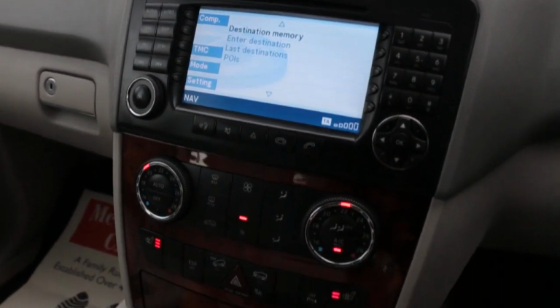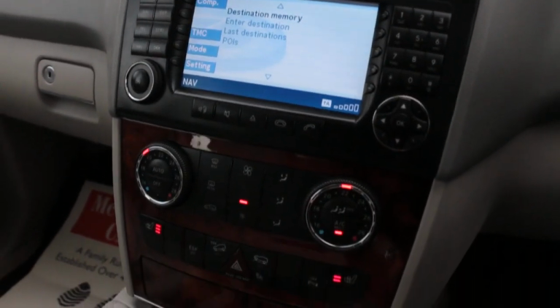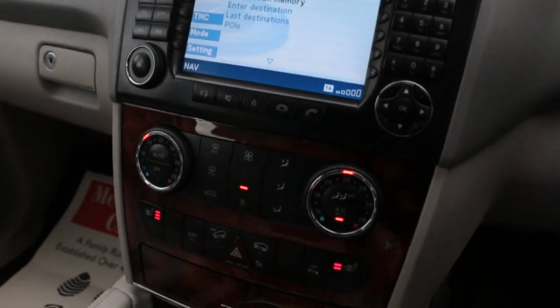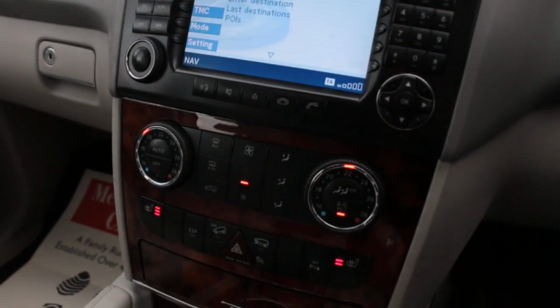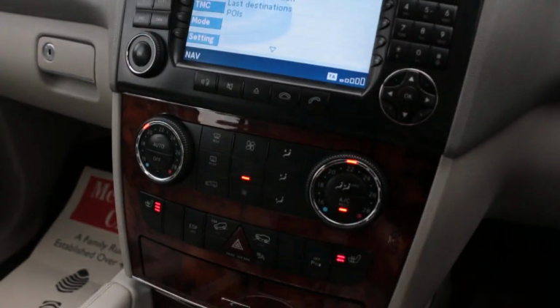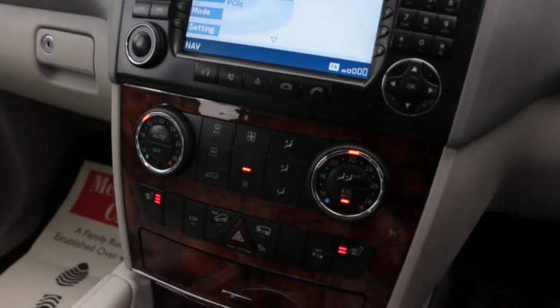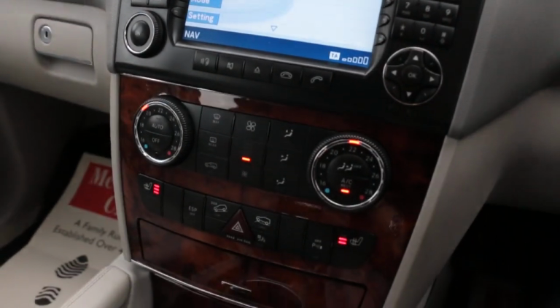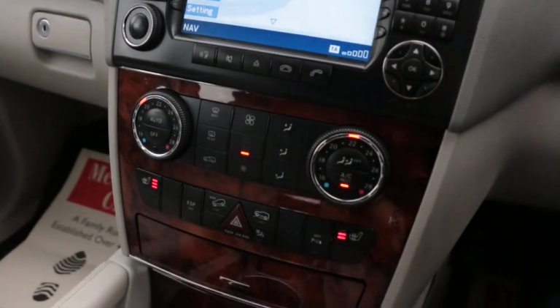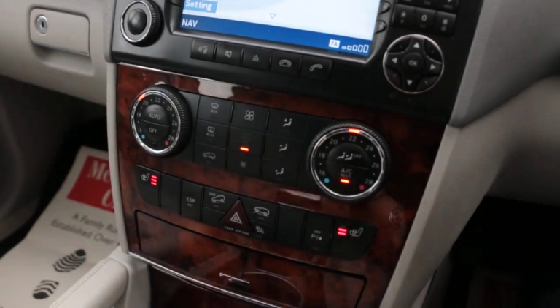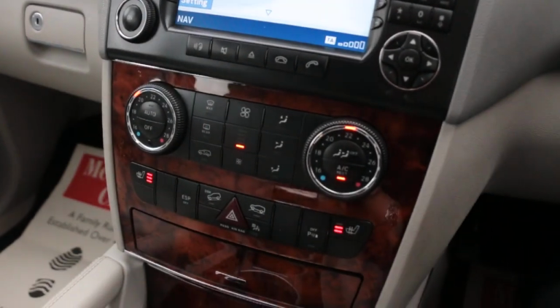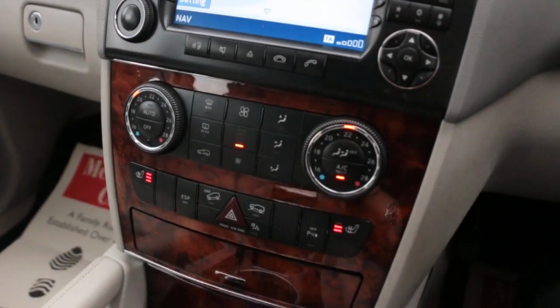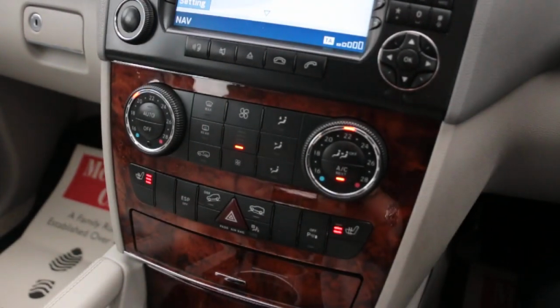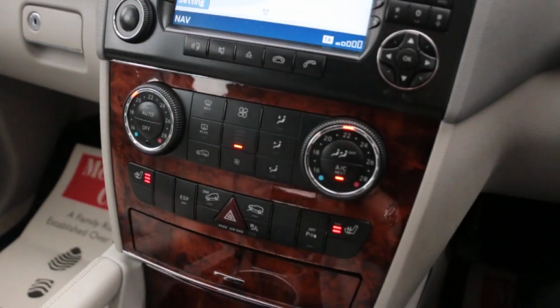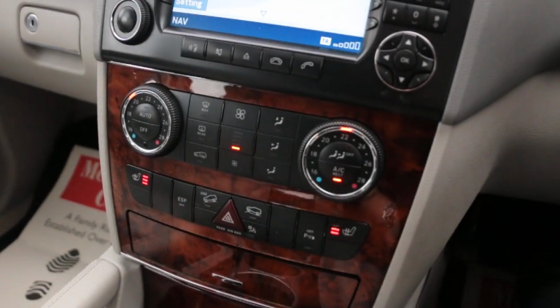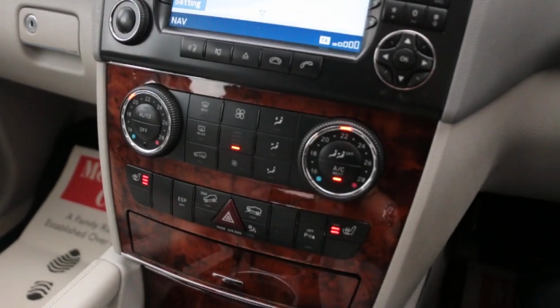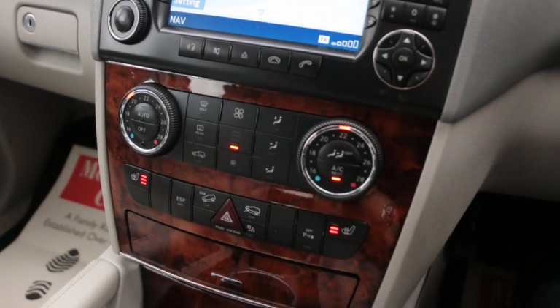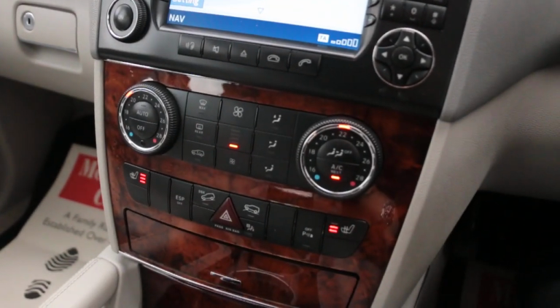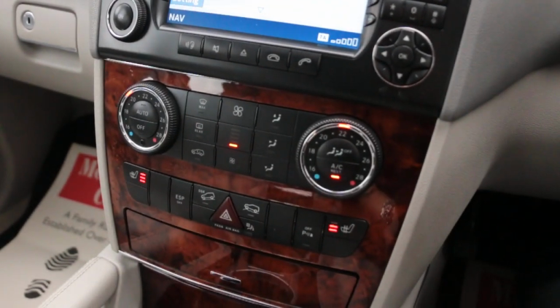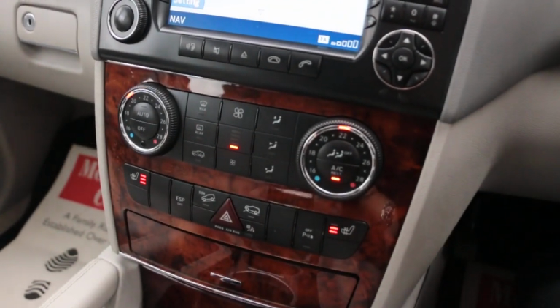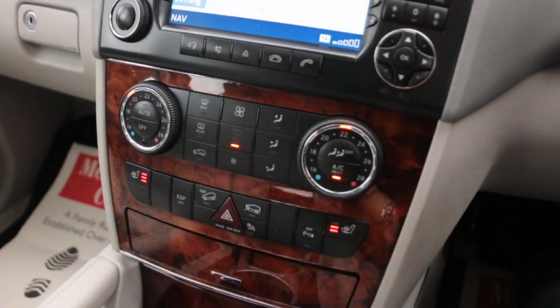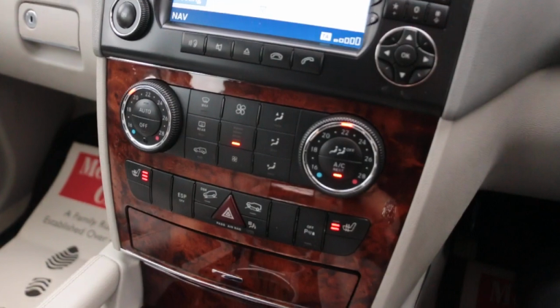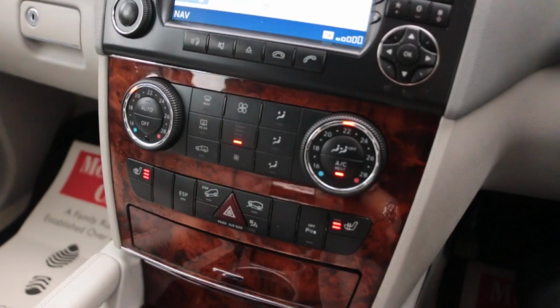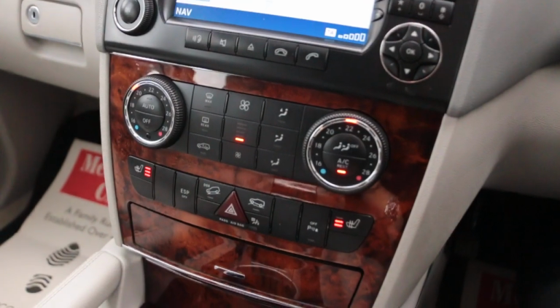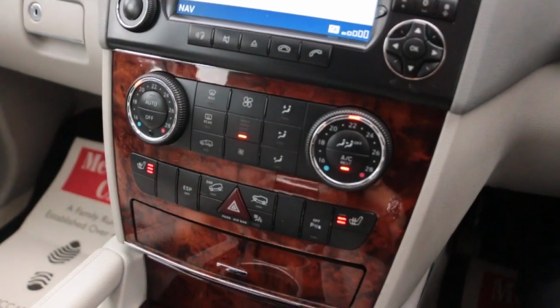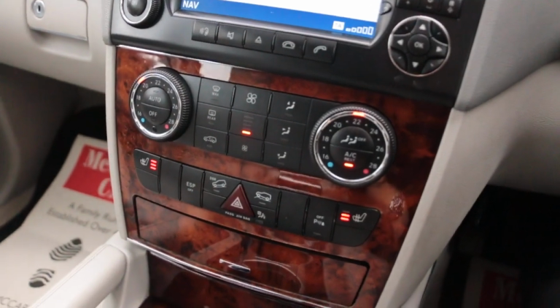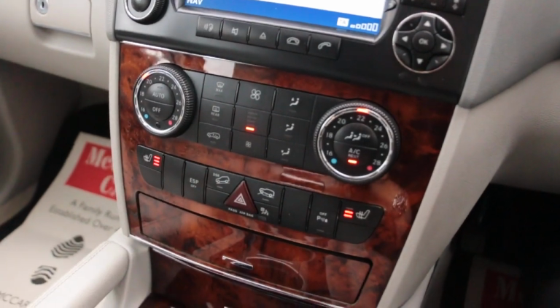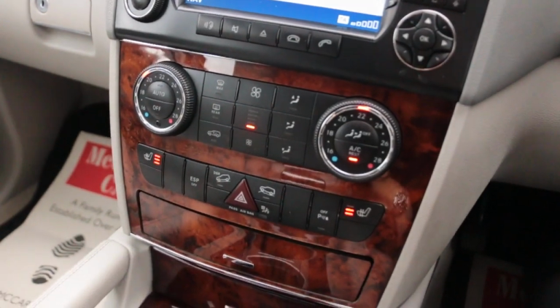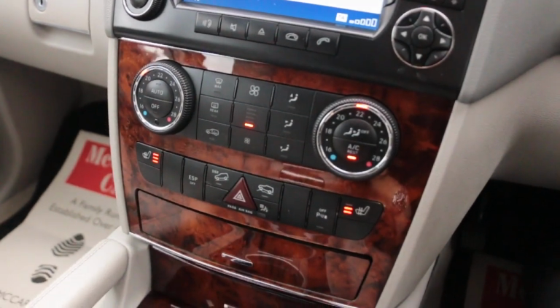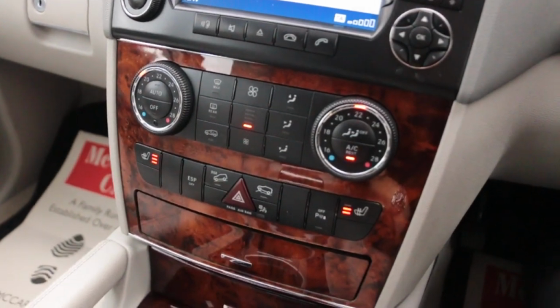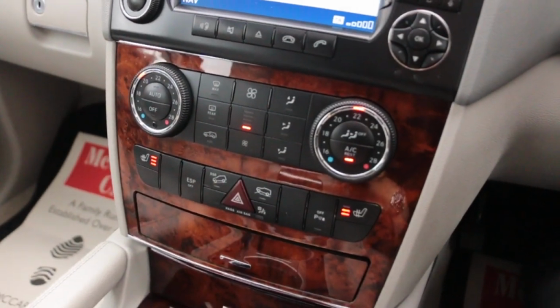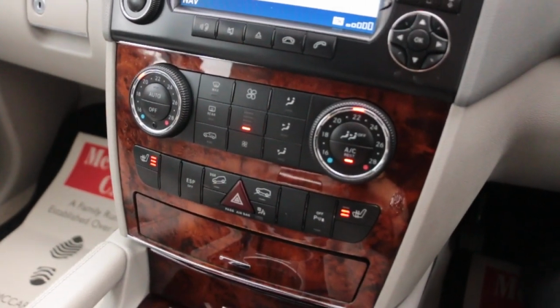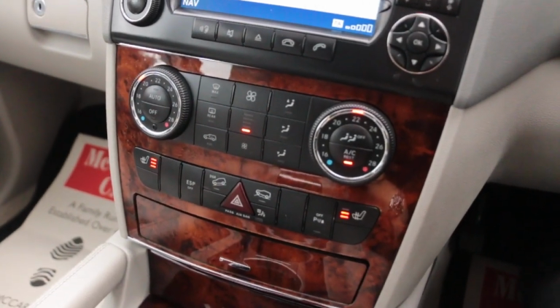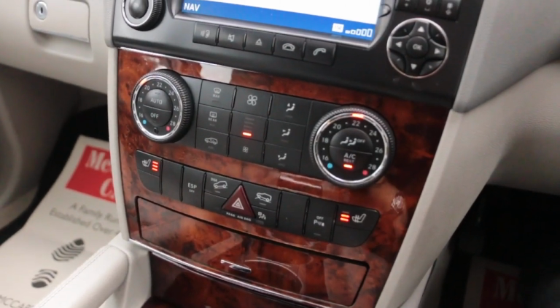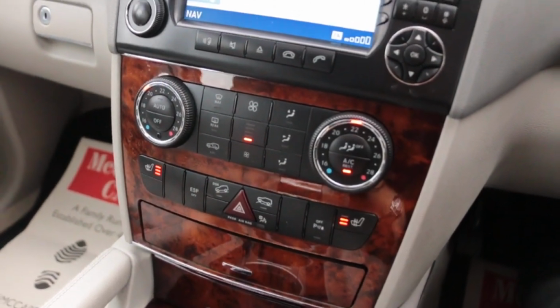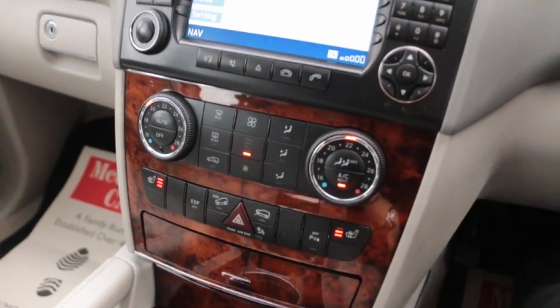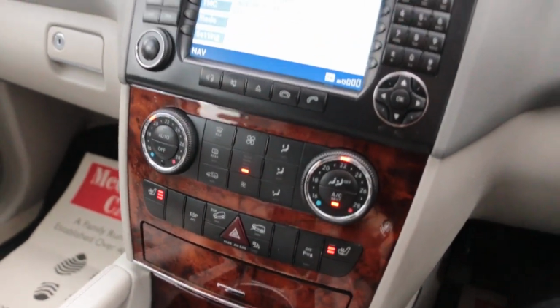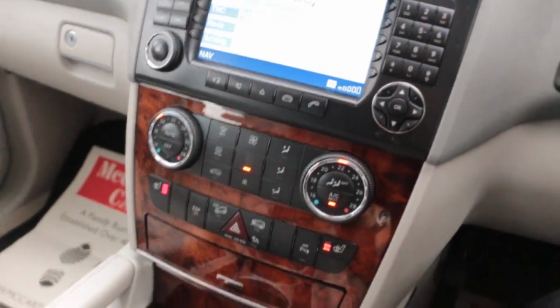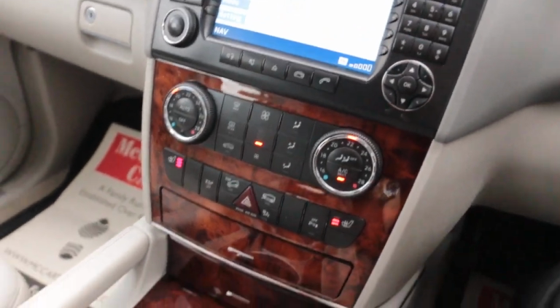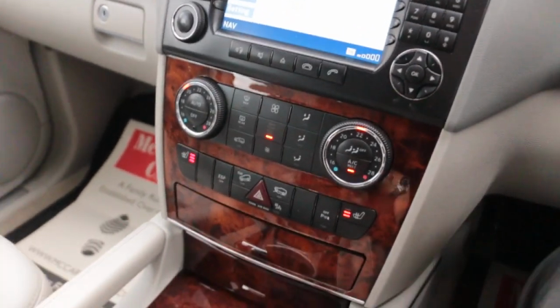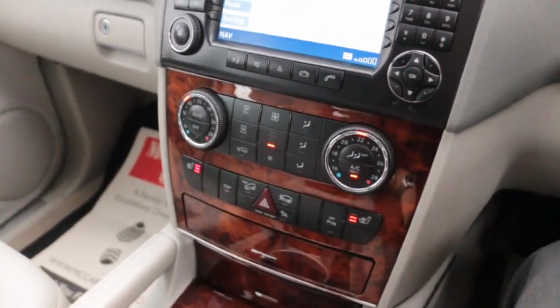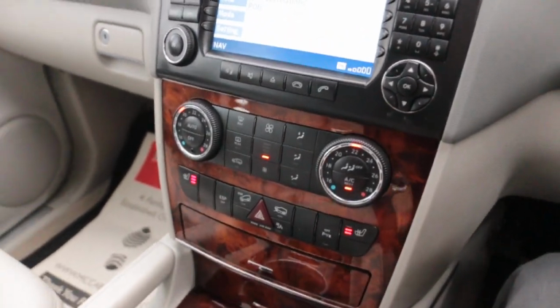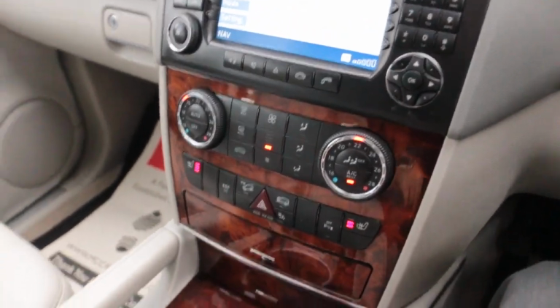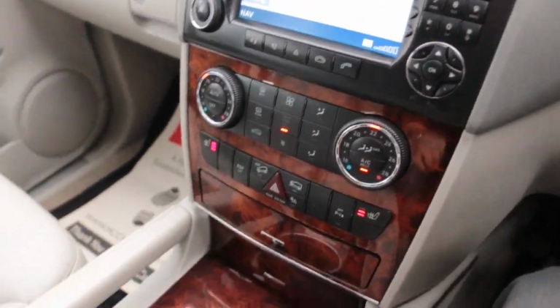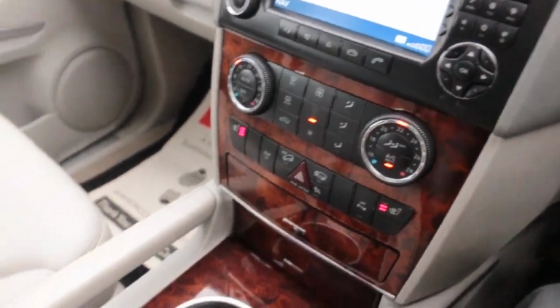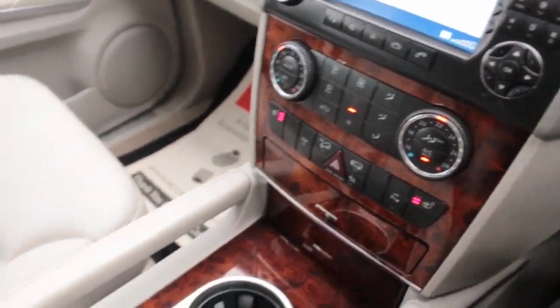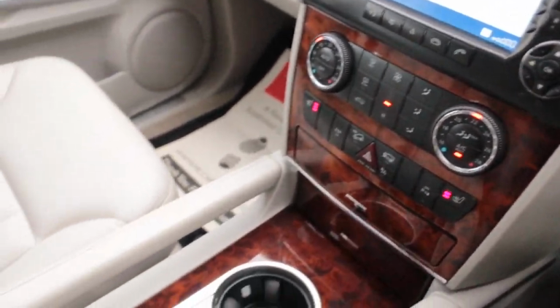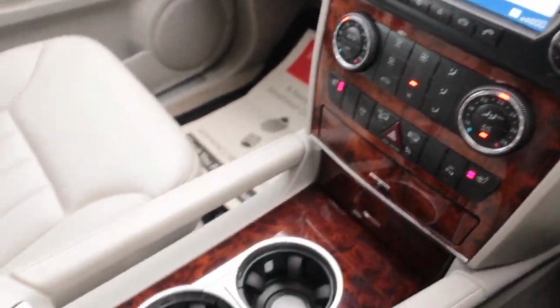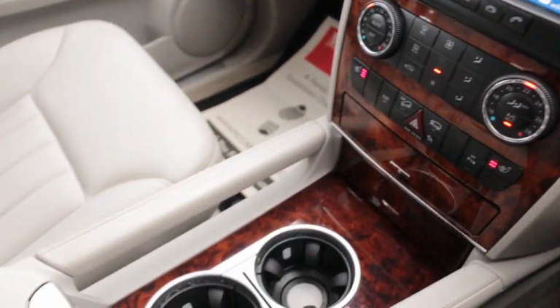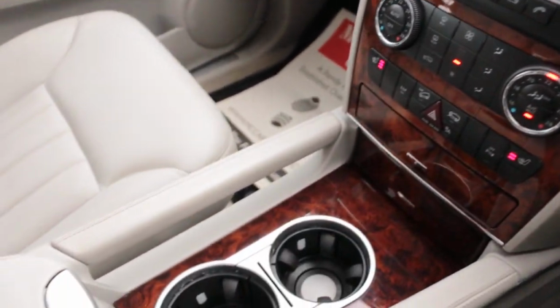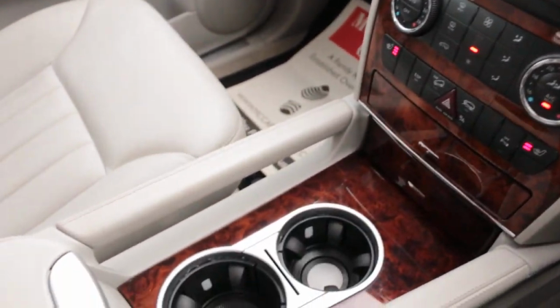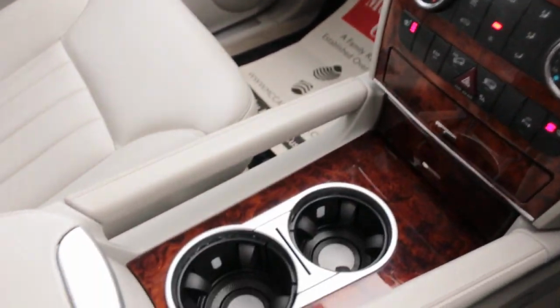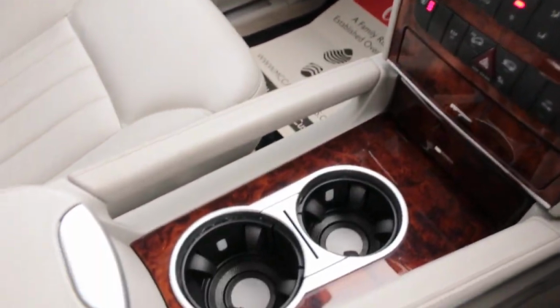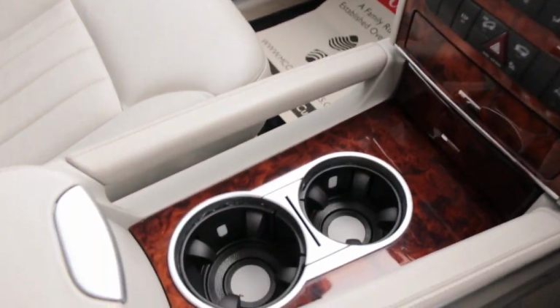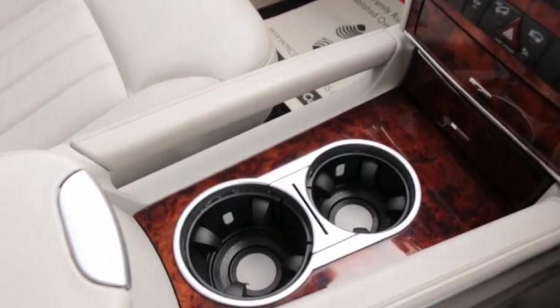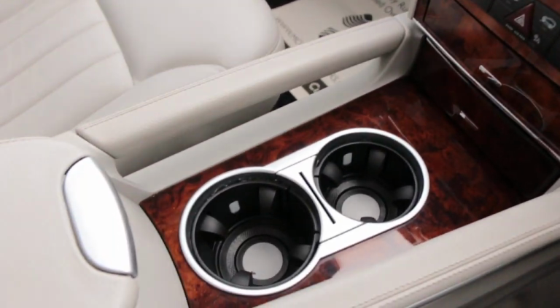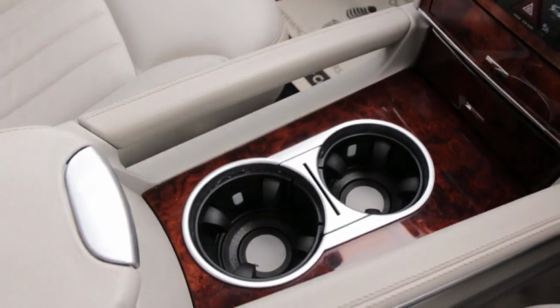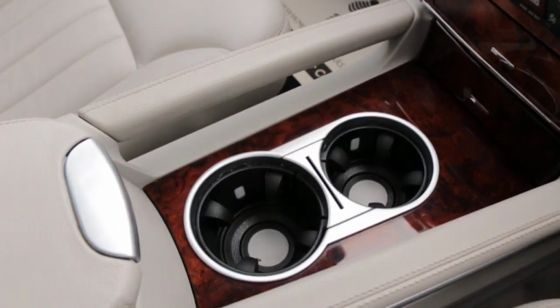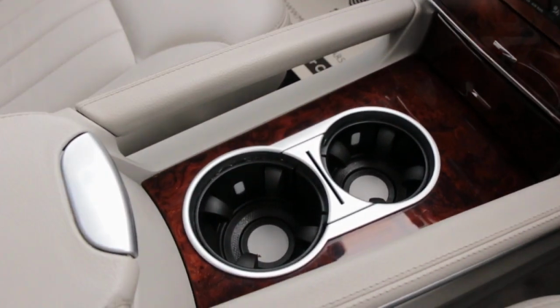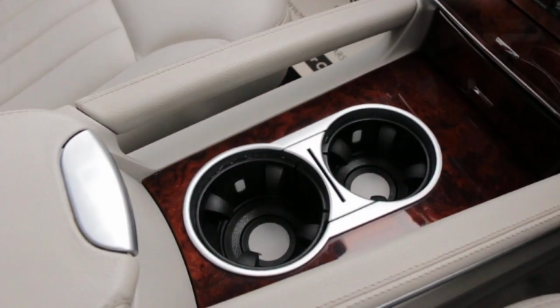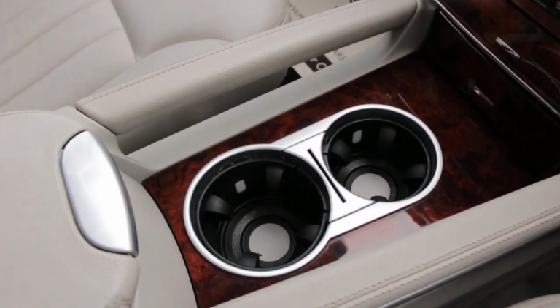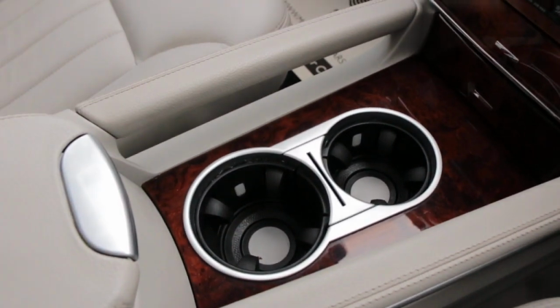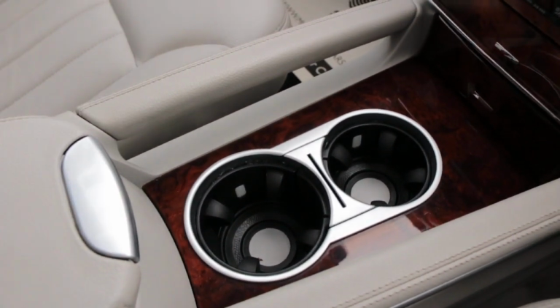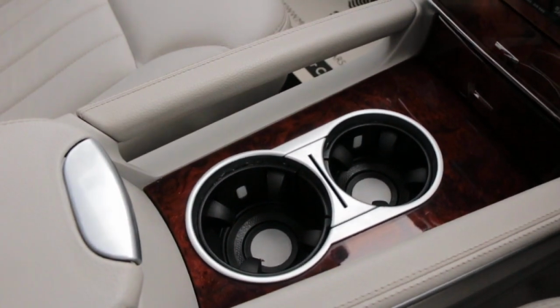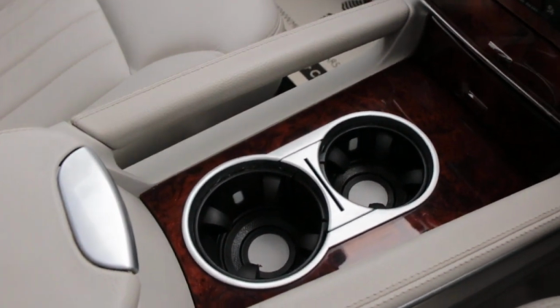Two-zone climate control aircon, heated seats, and two central cup holders.